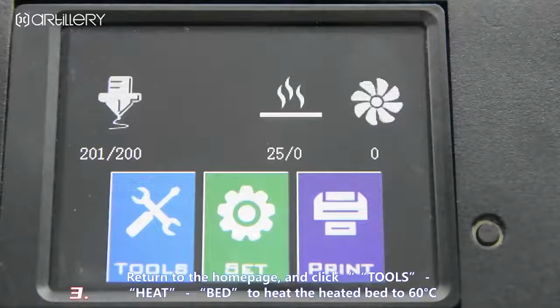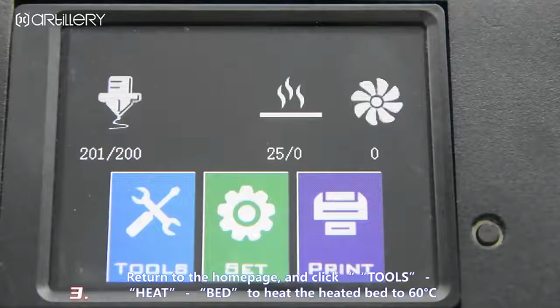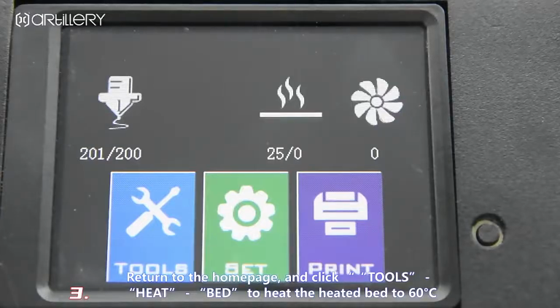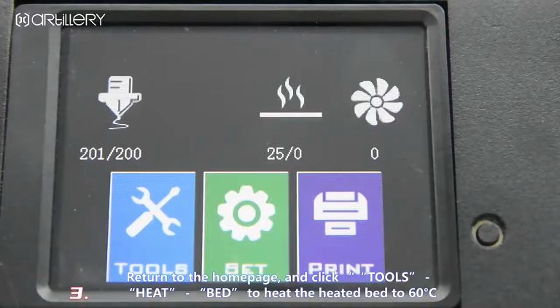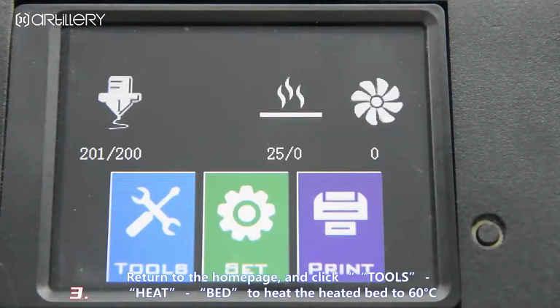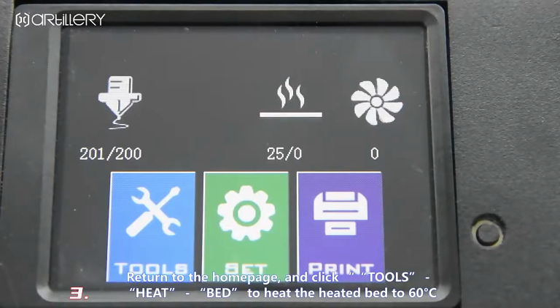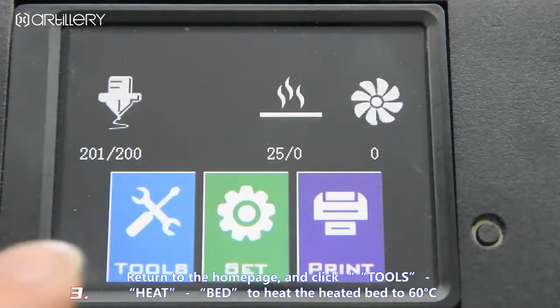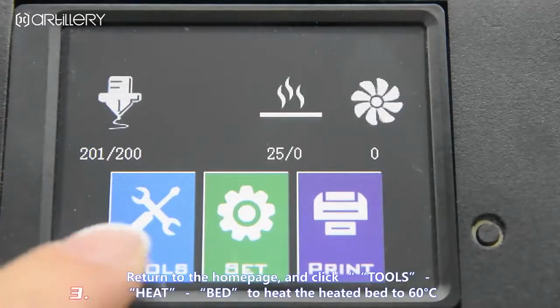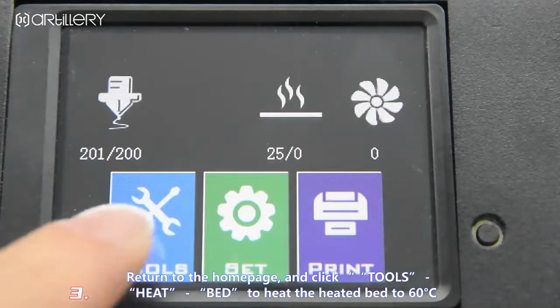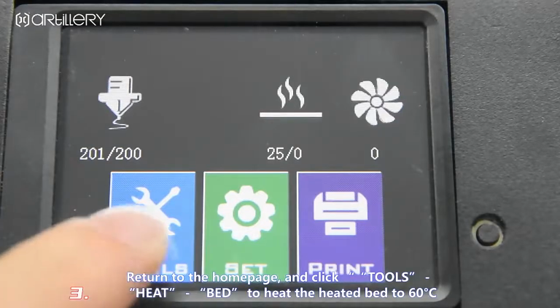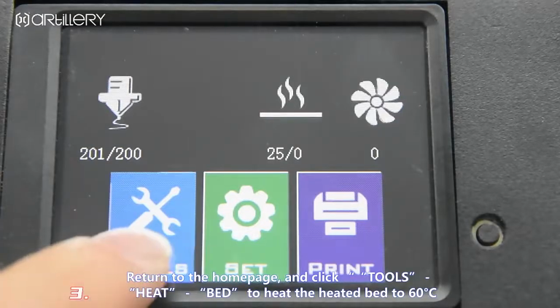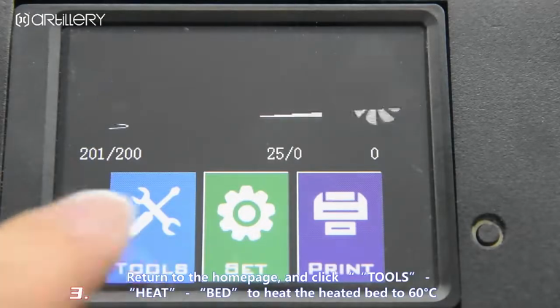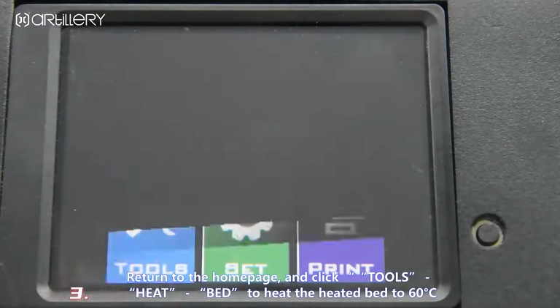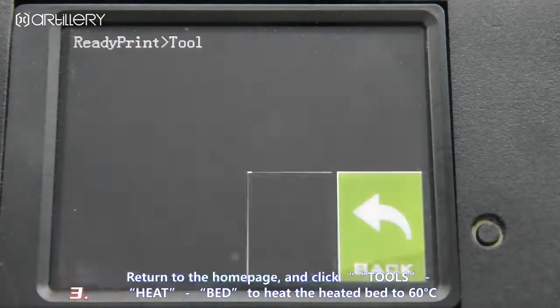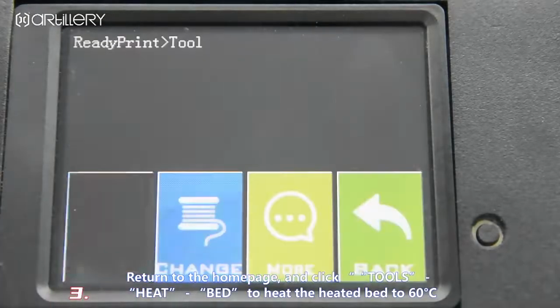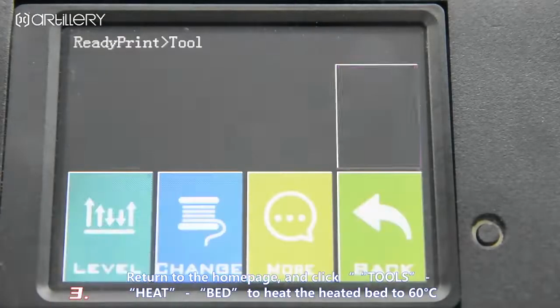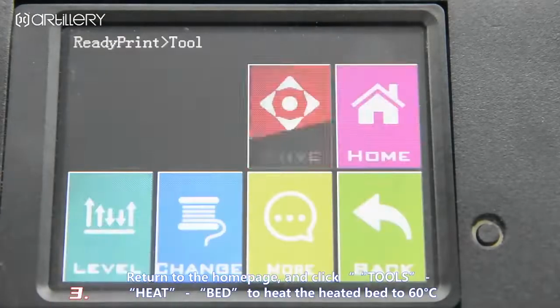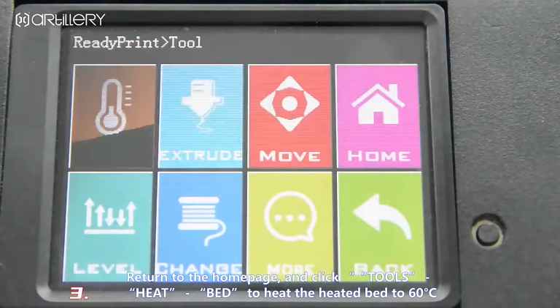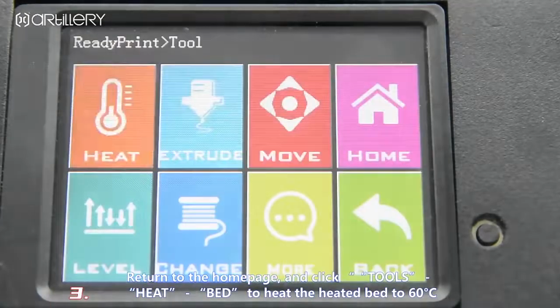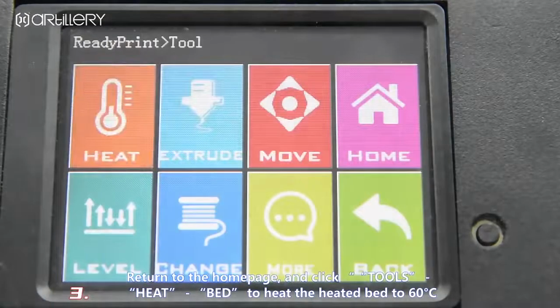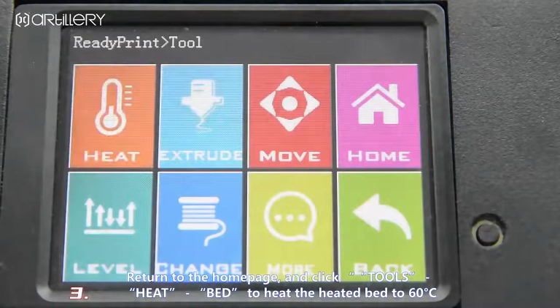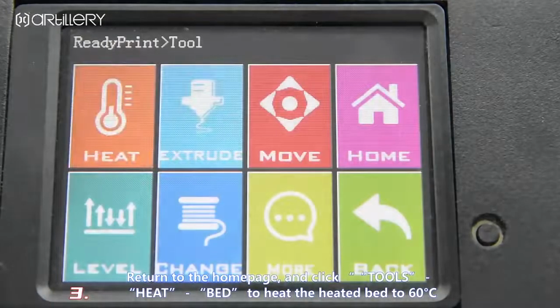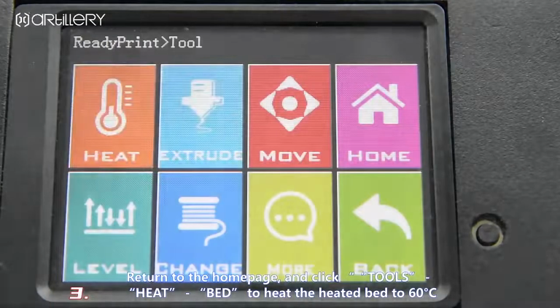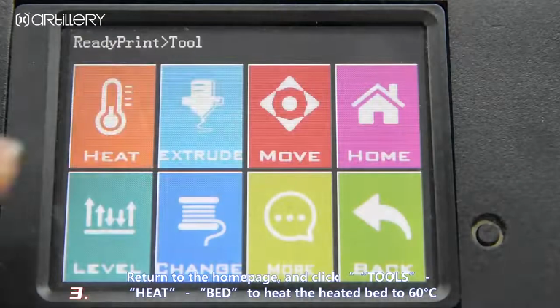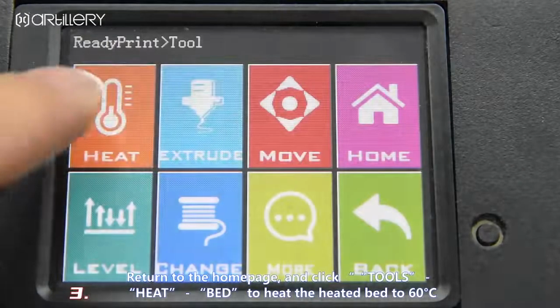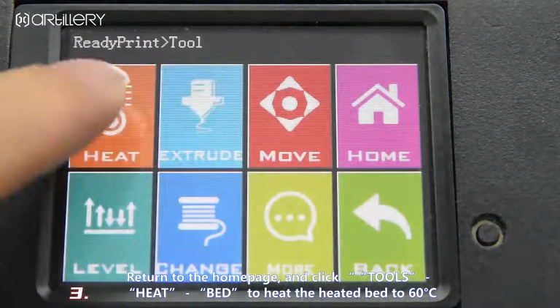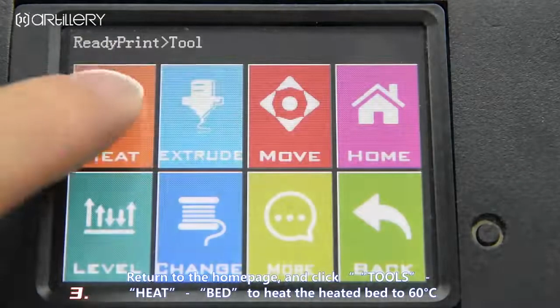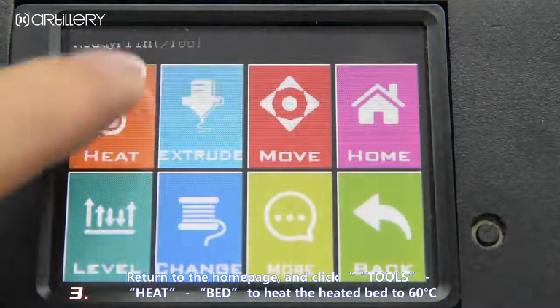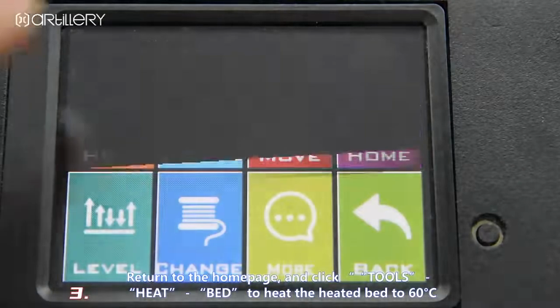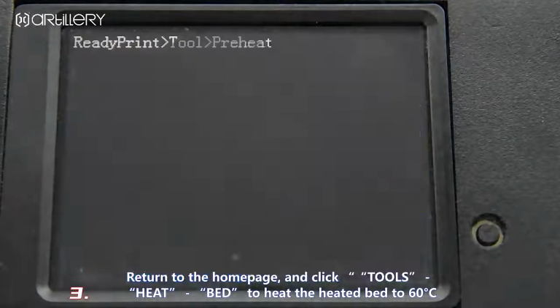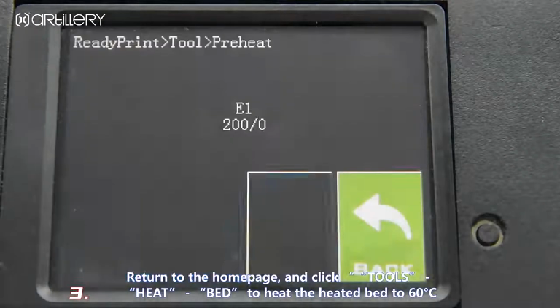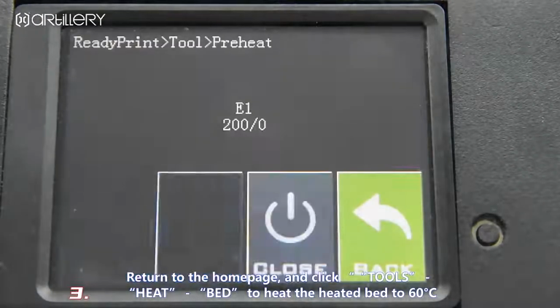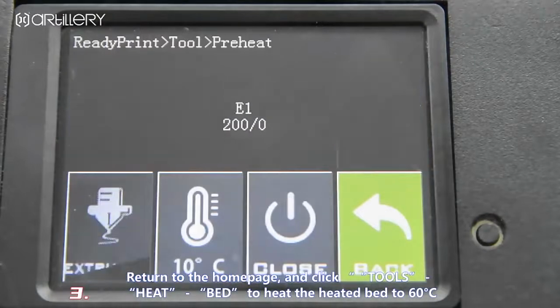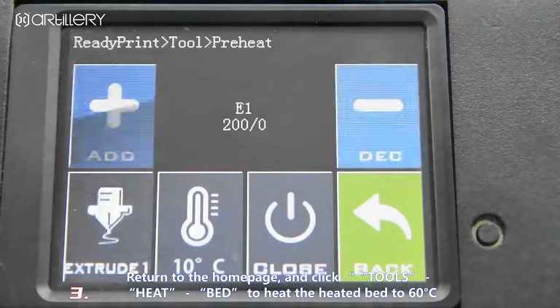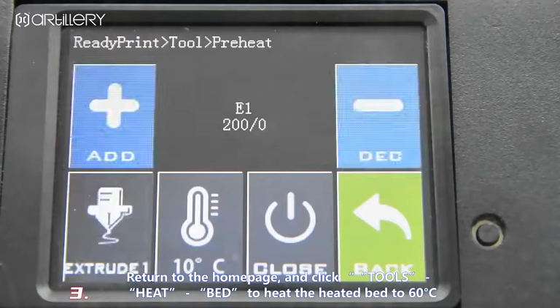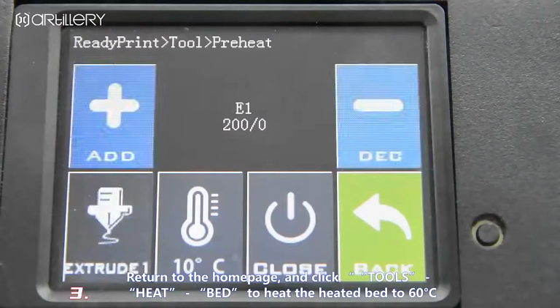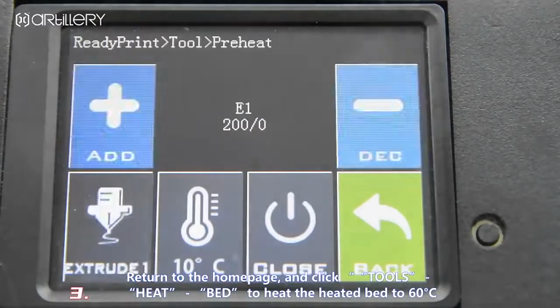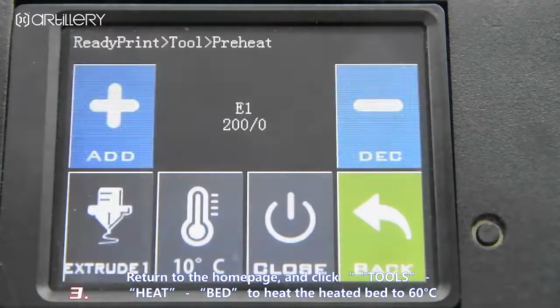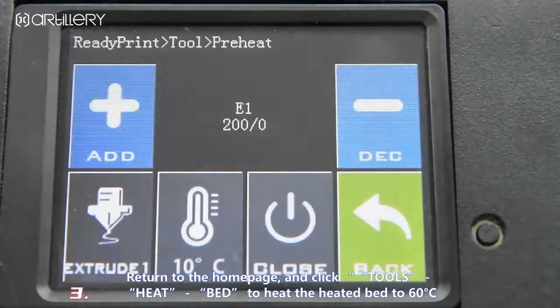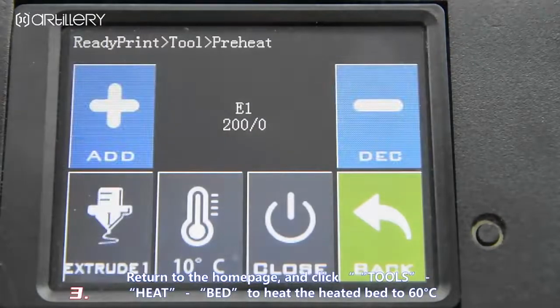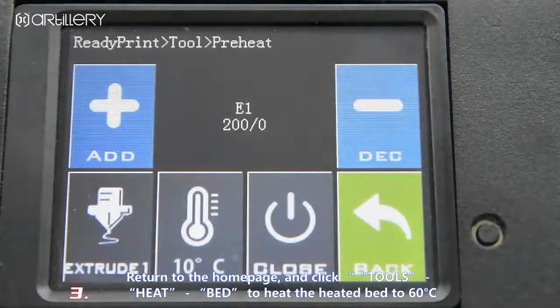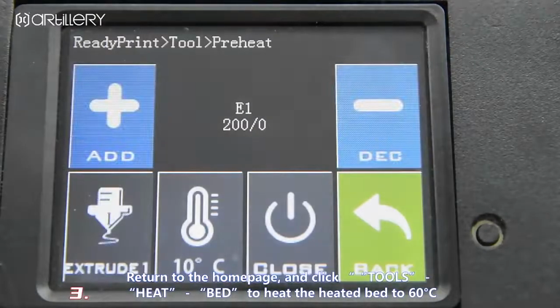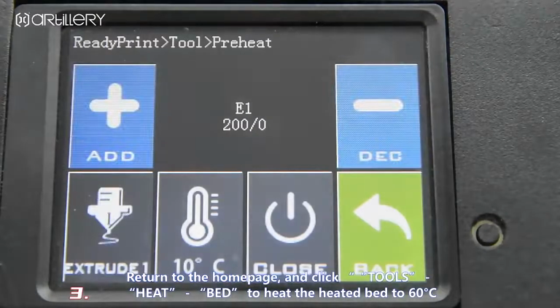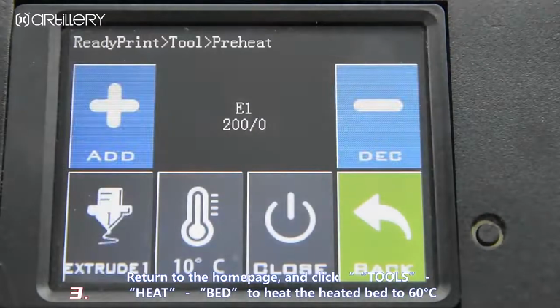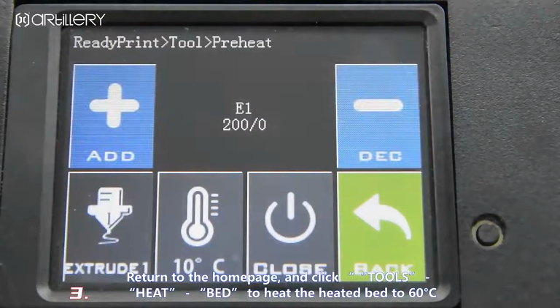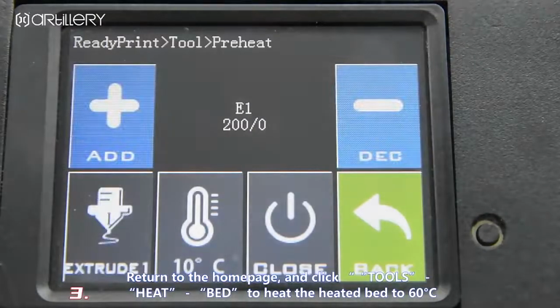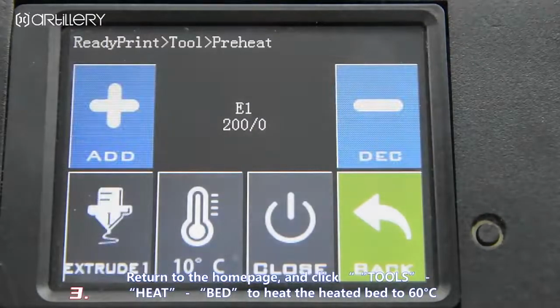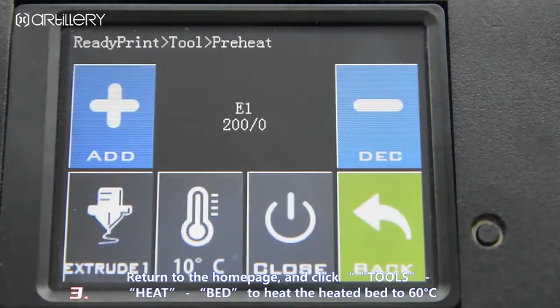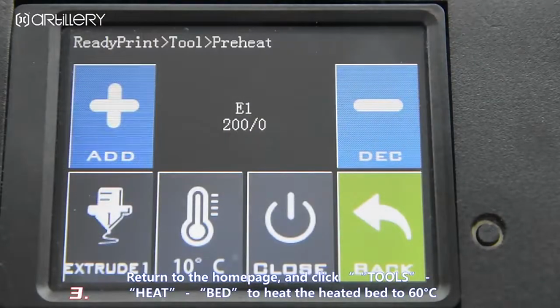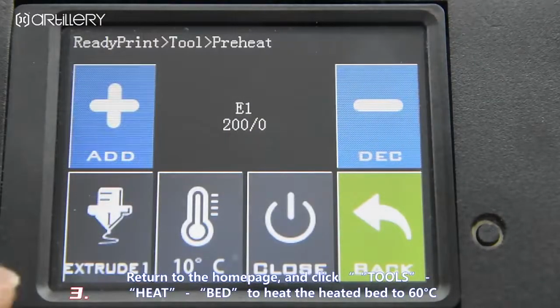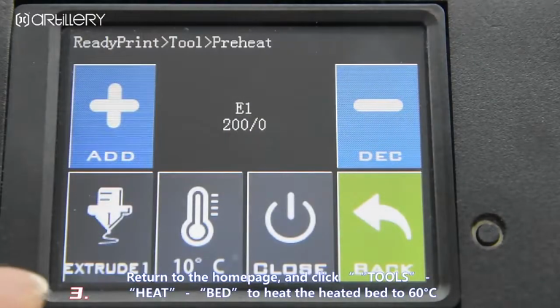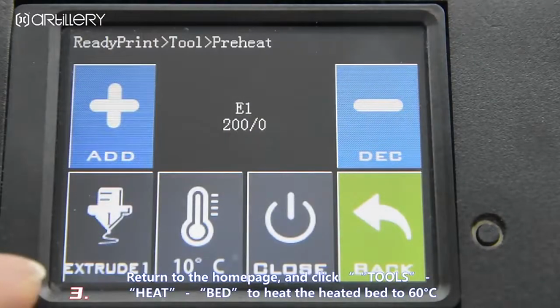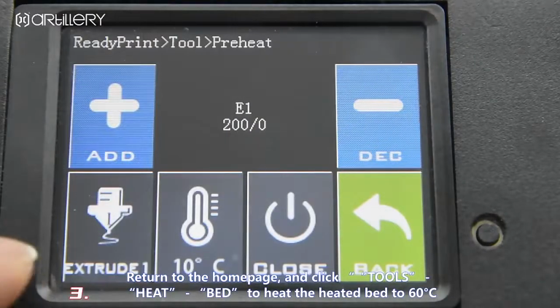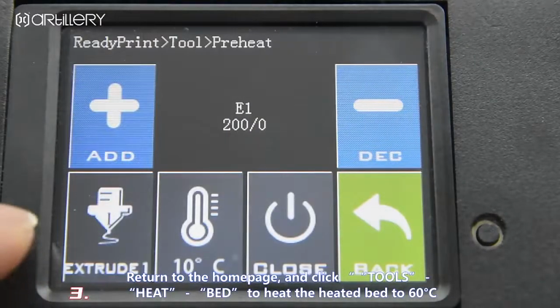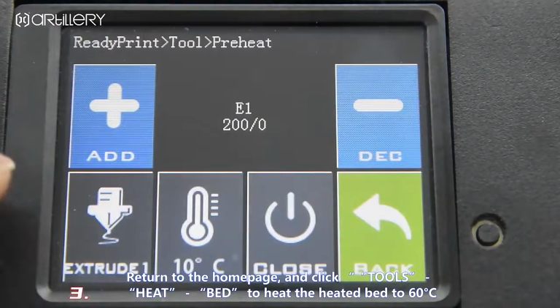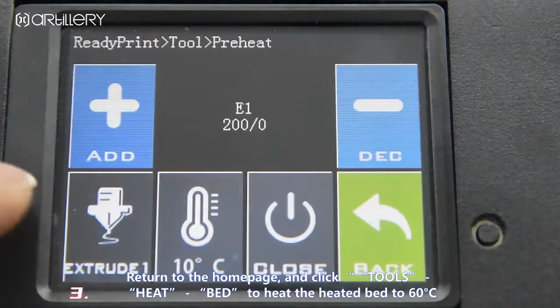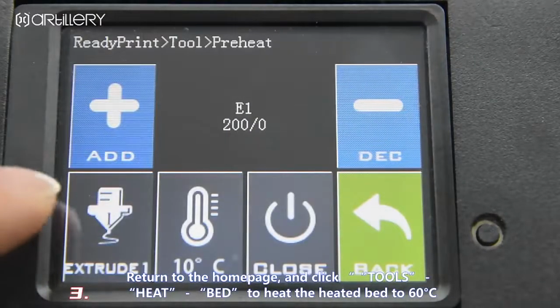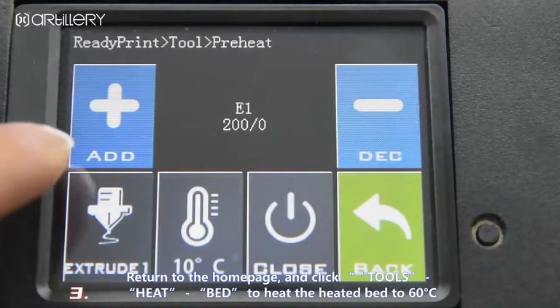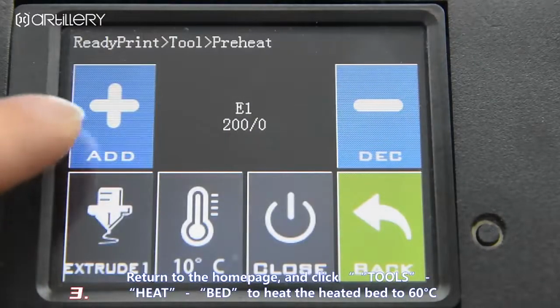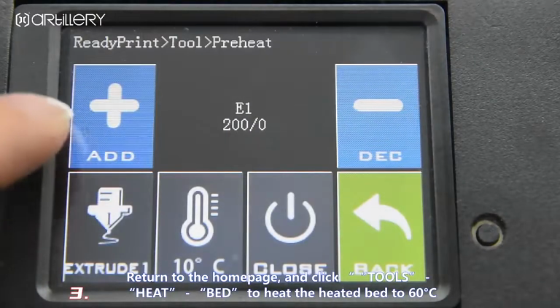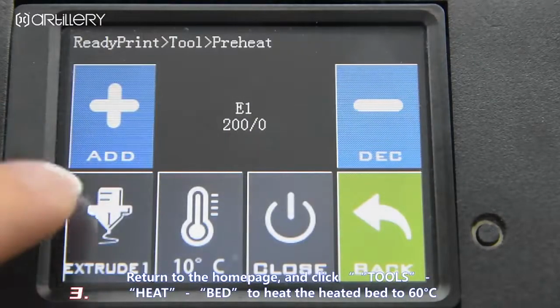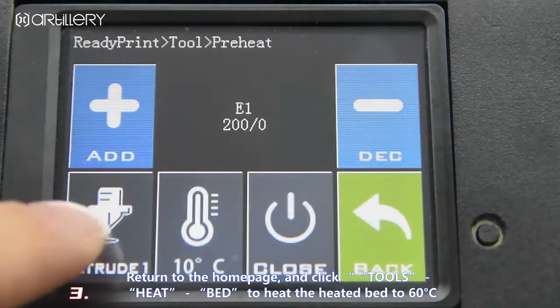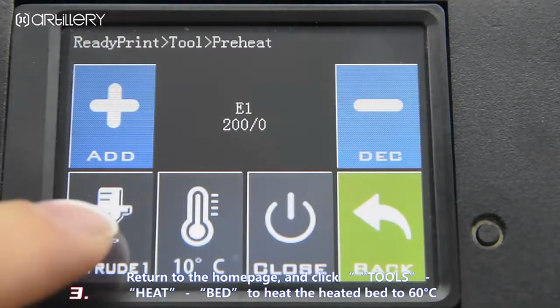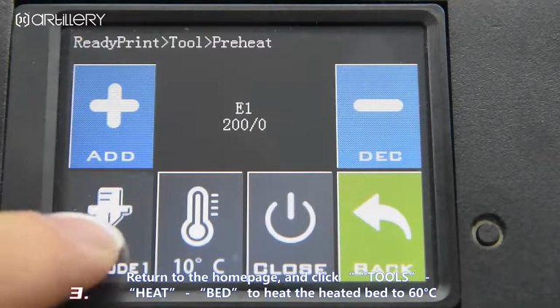Return to the home page and navigate through the menu to heat the heated bed to 60°C.